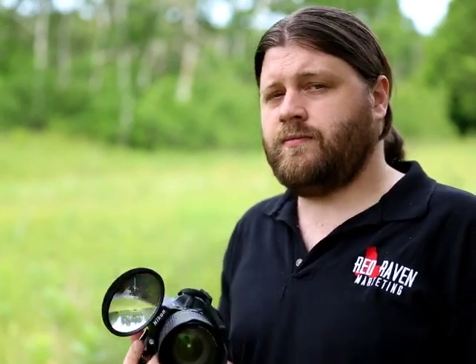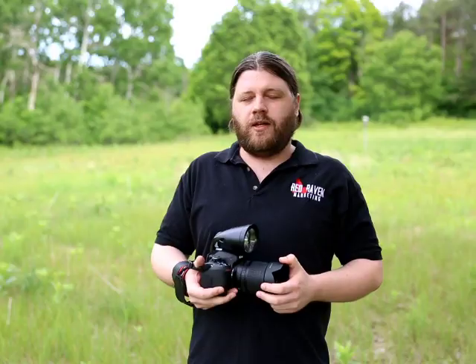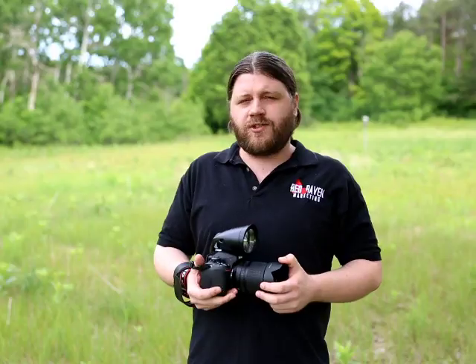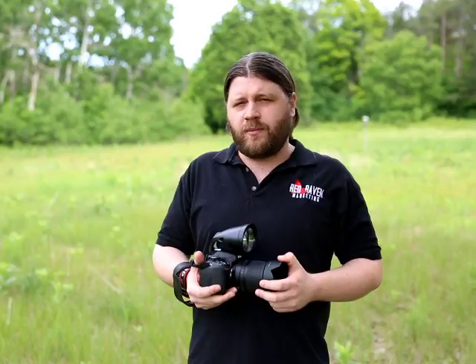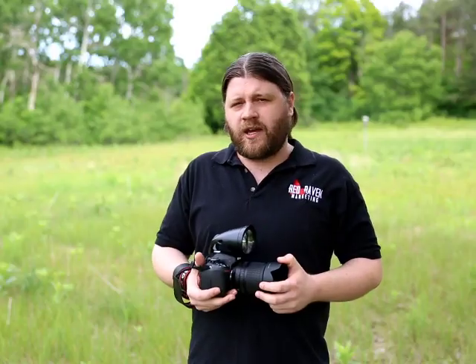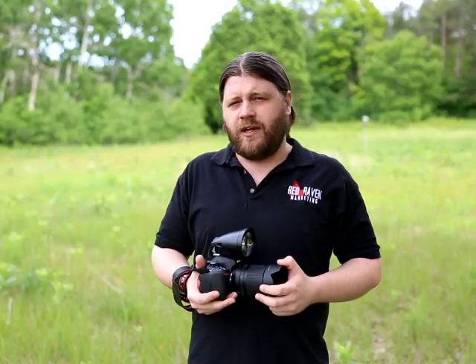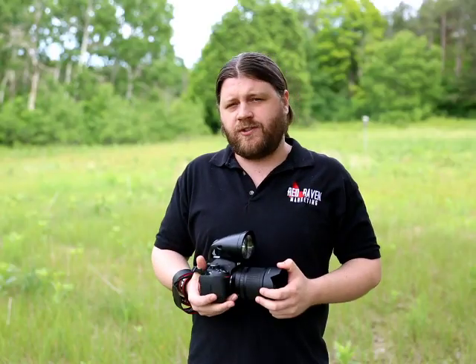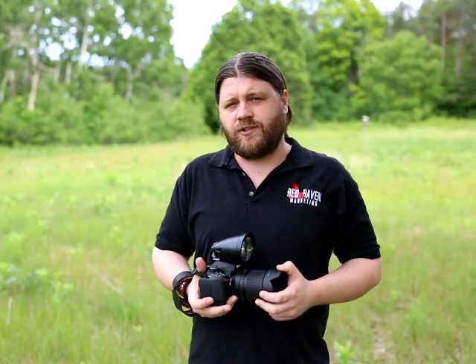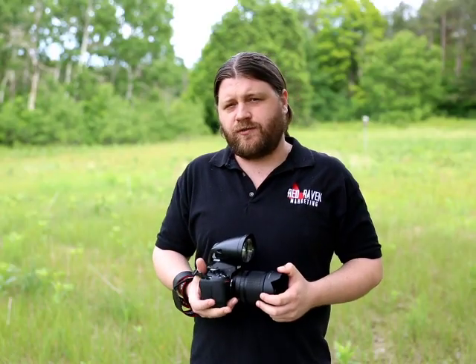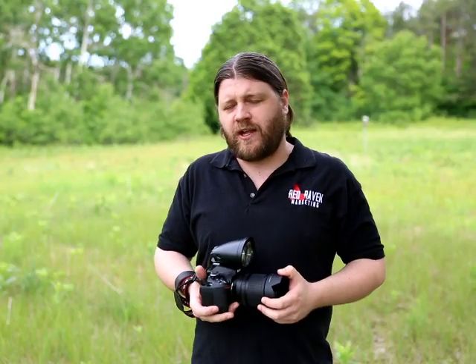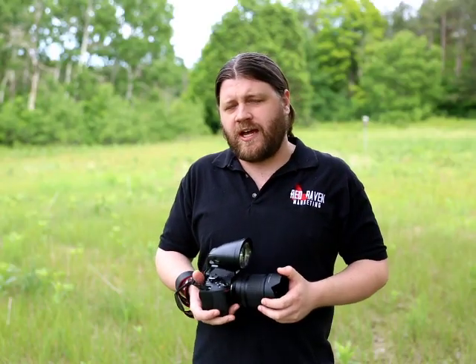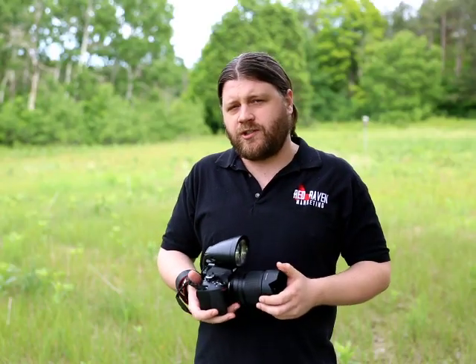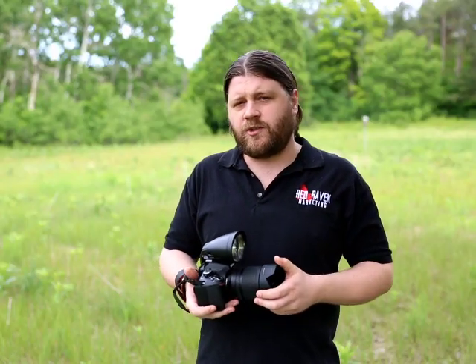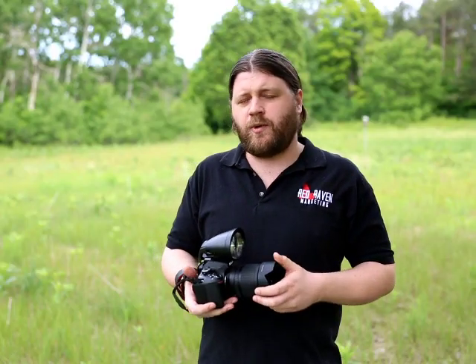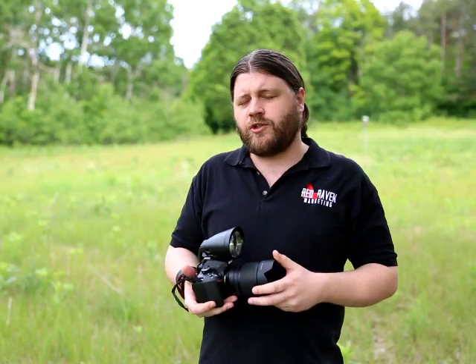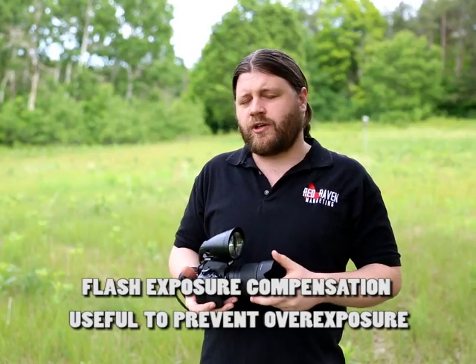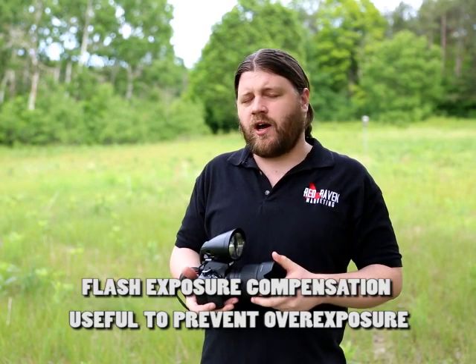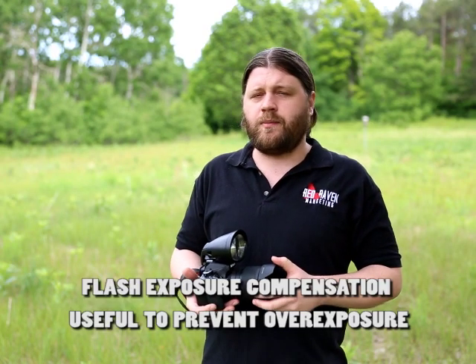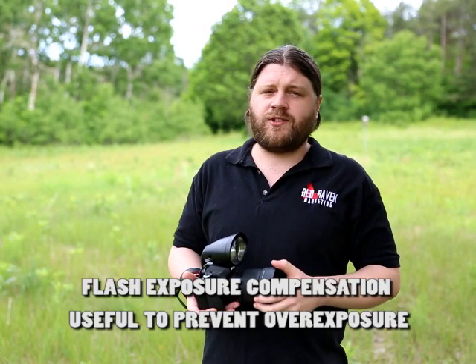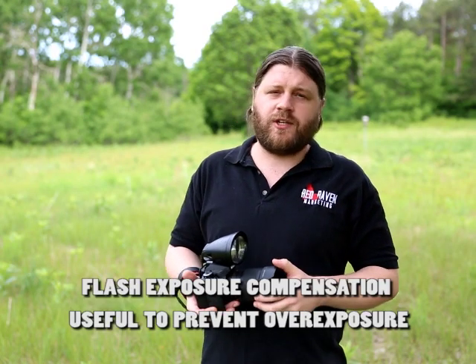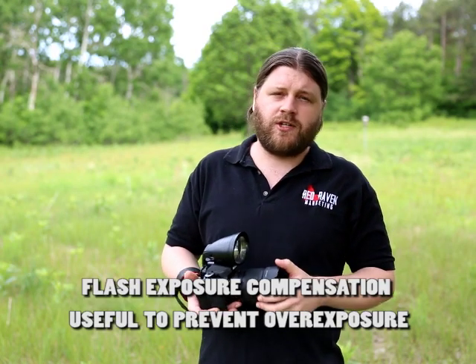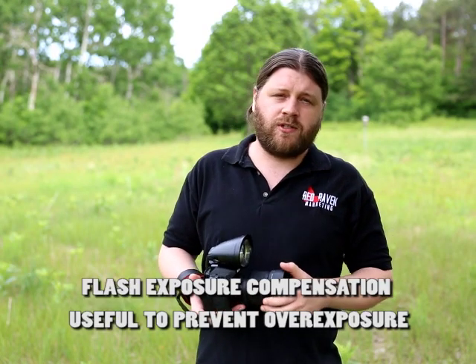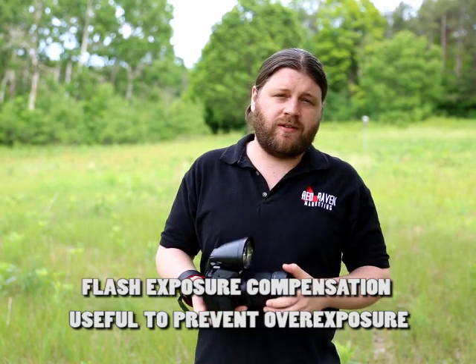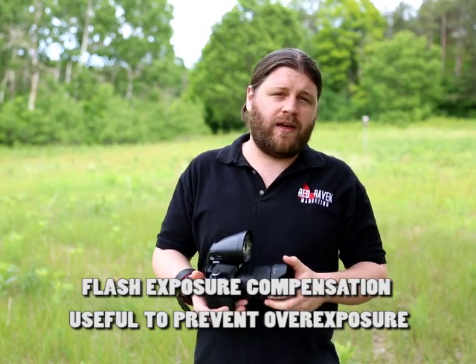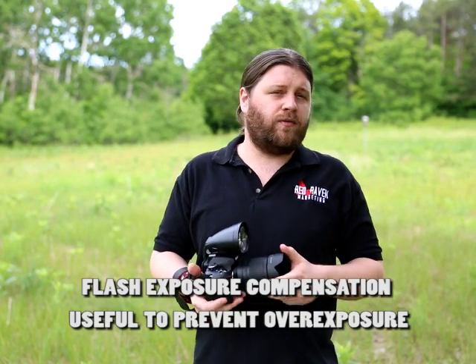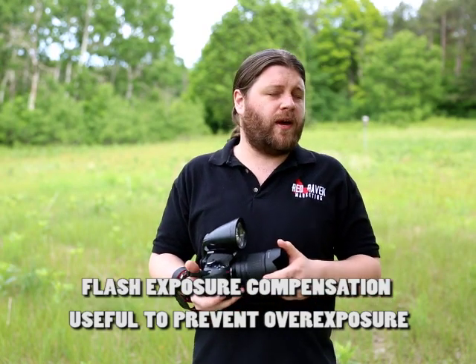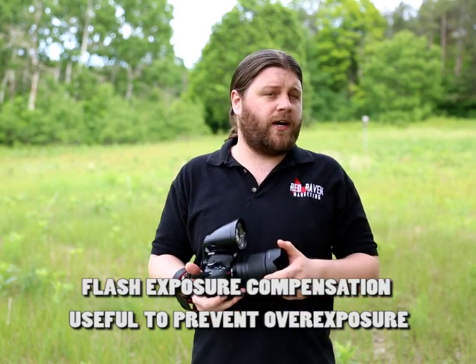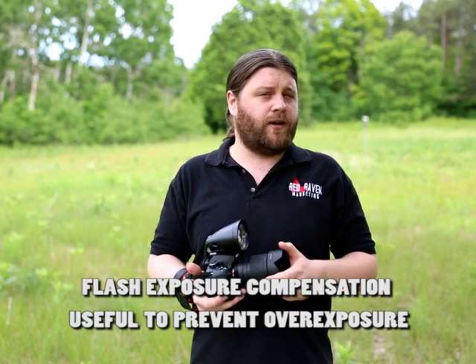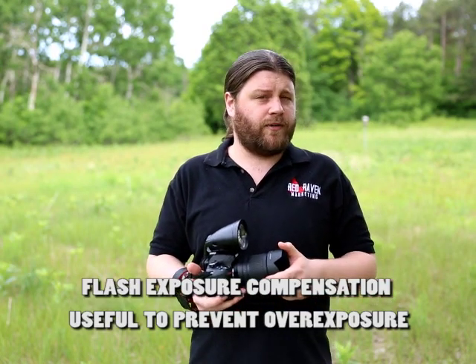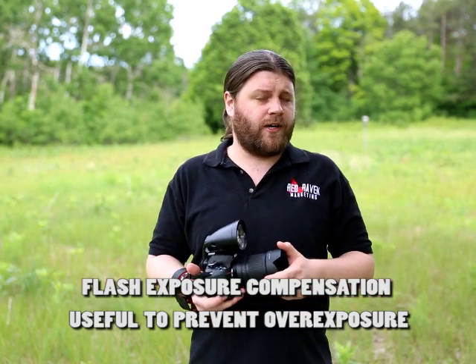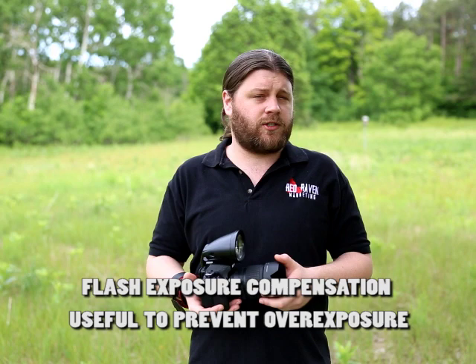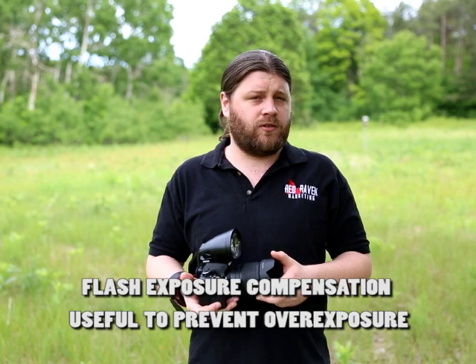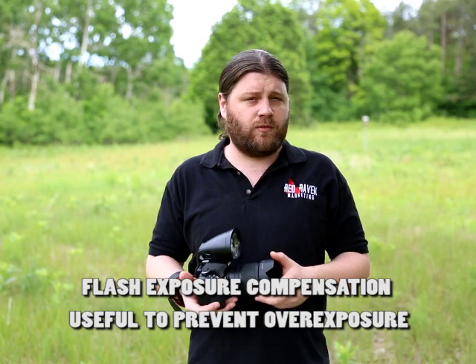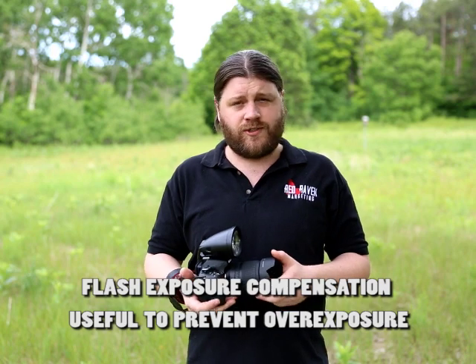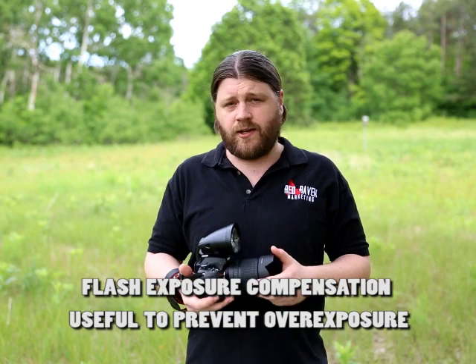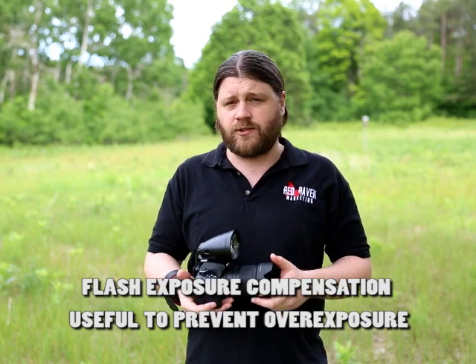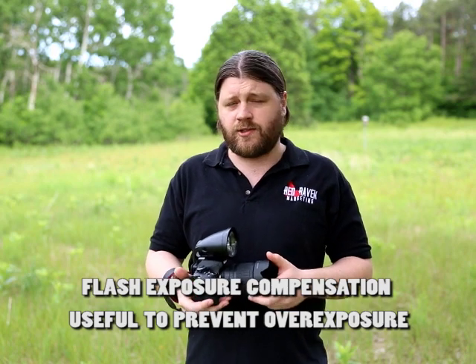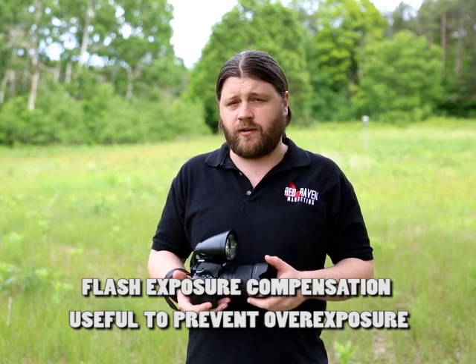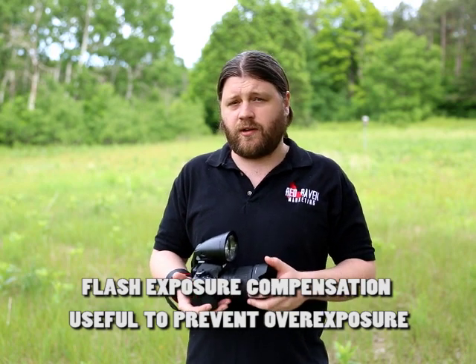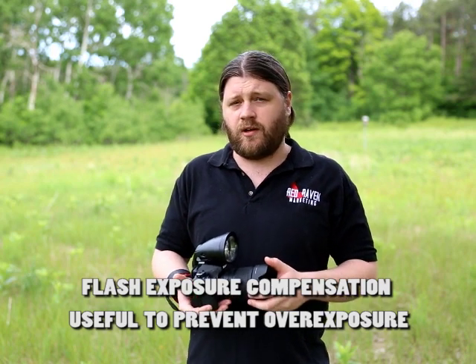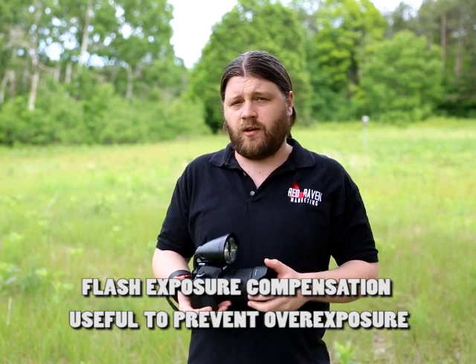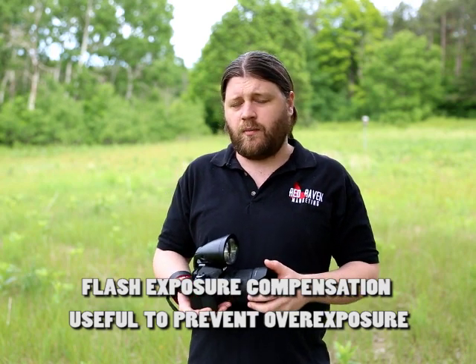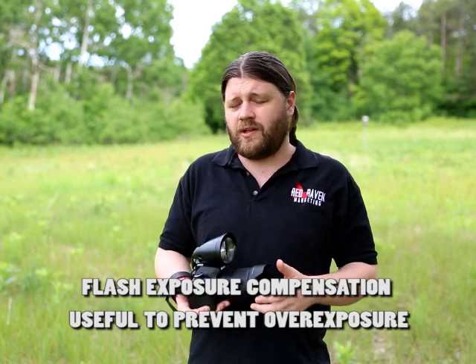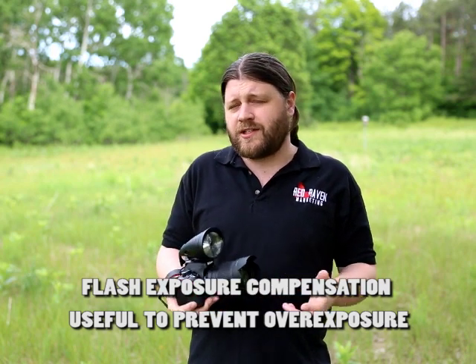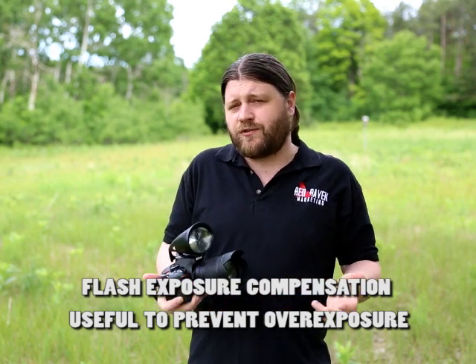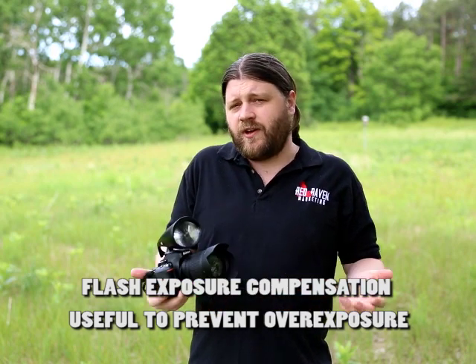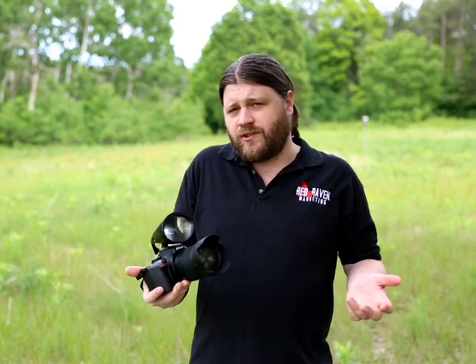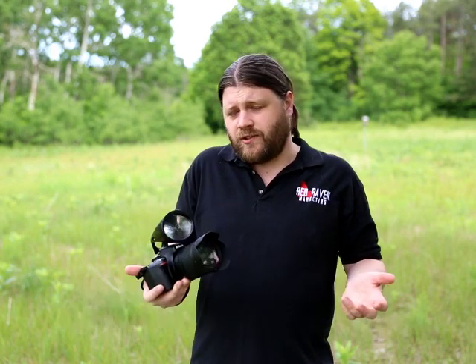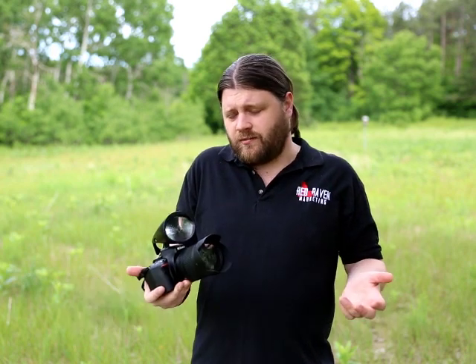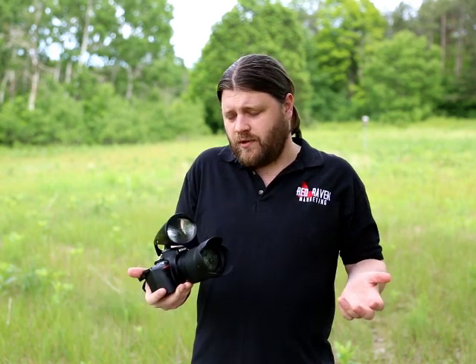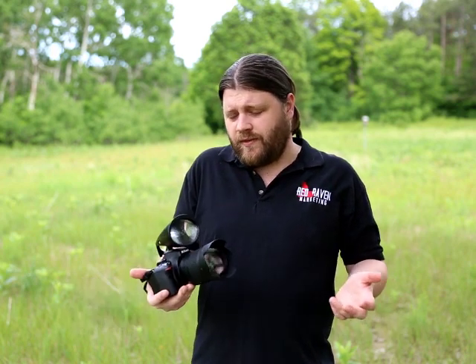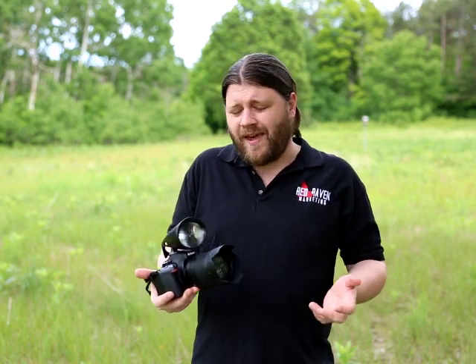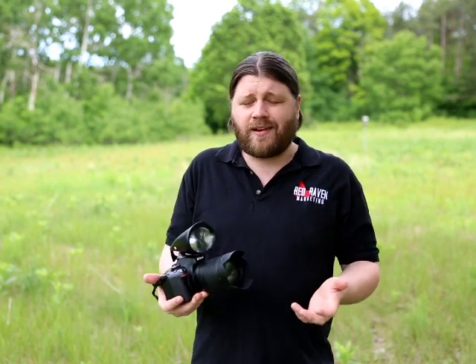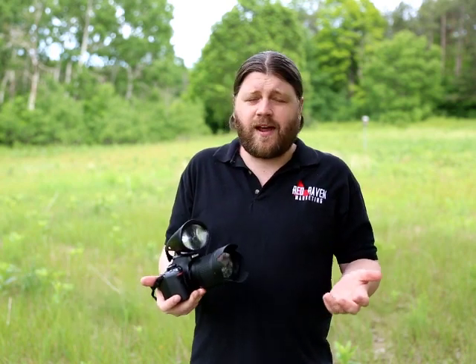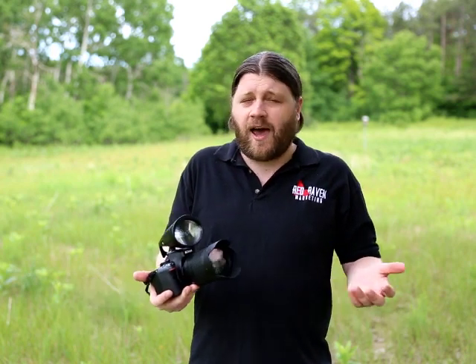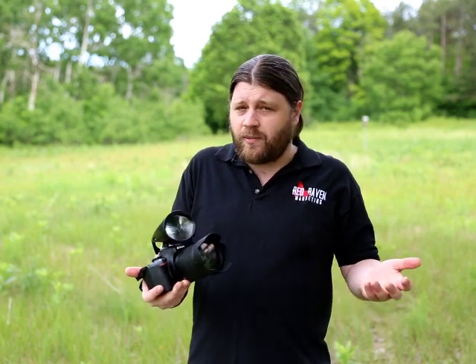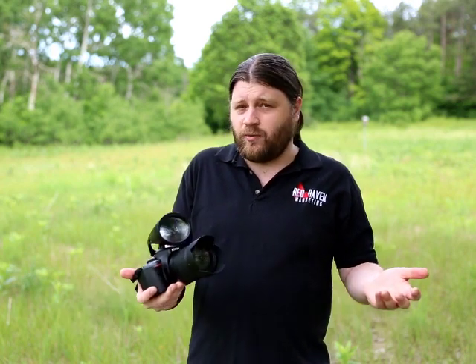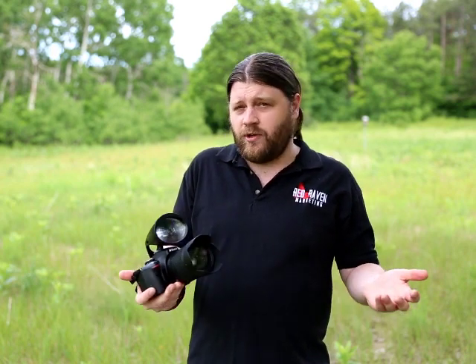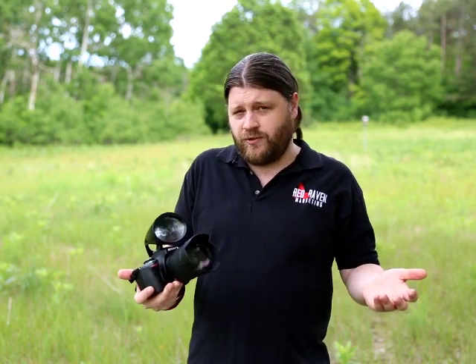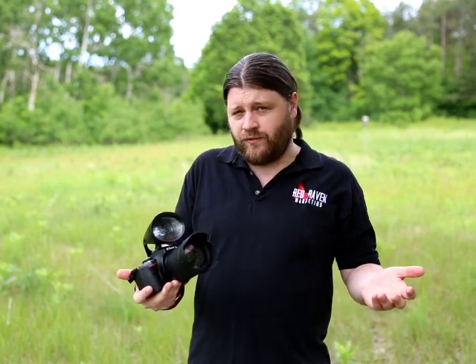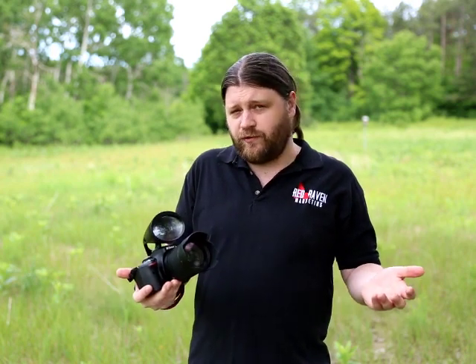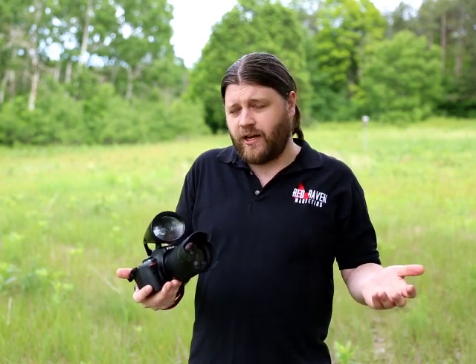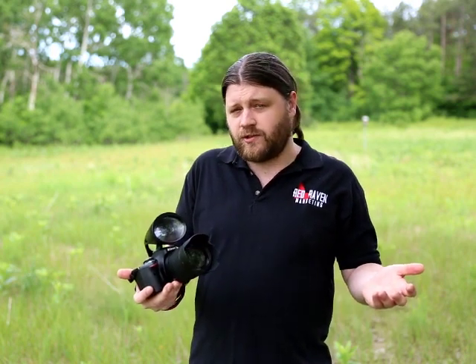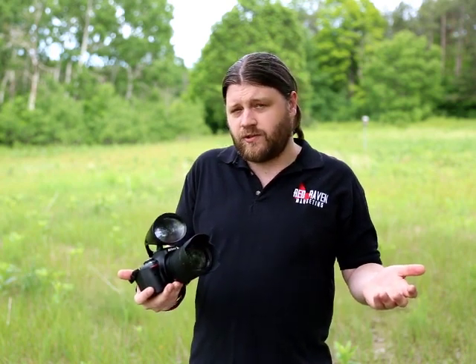In some cases flash exposure compensation and red eye reduction was necessary, but let's face it, that can happen when using flashes.